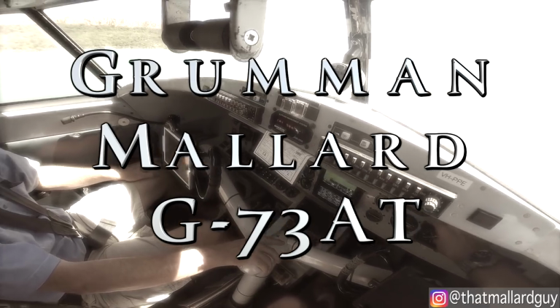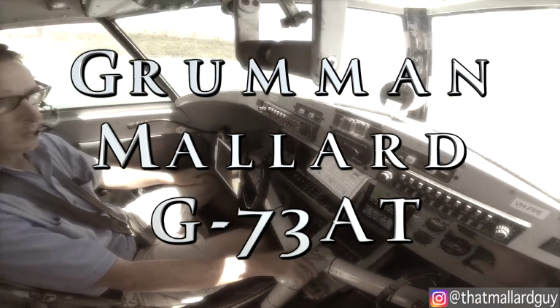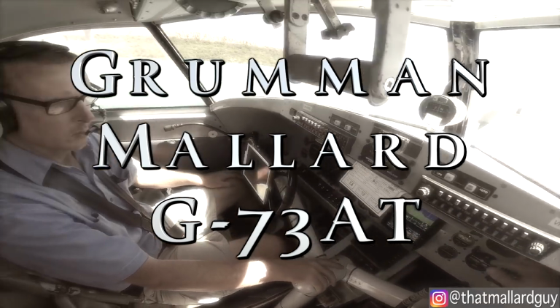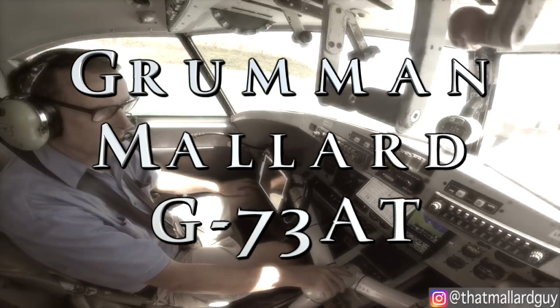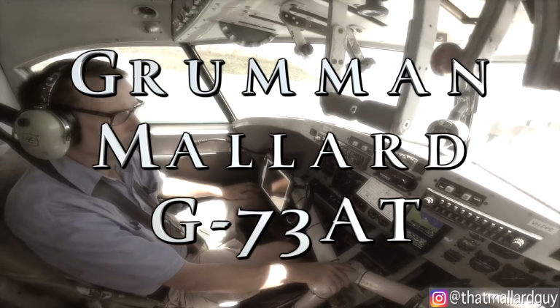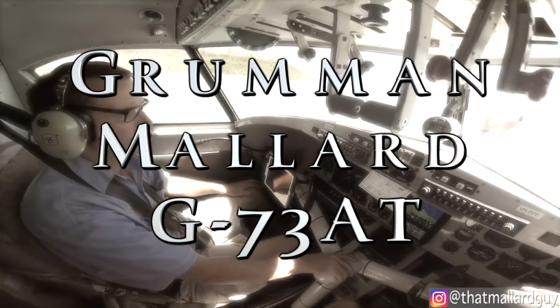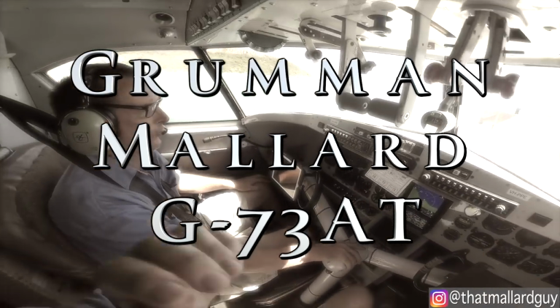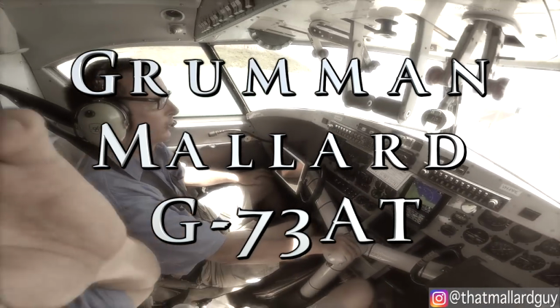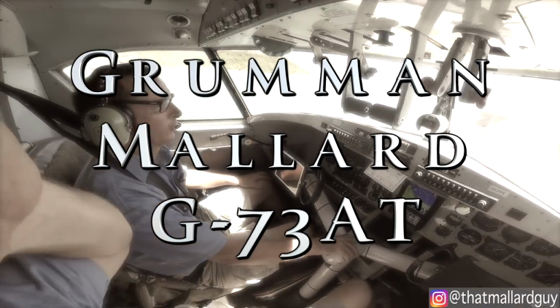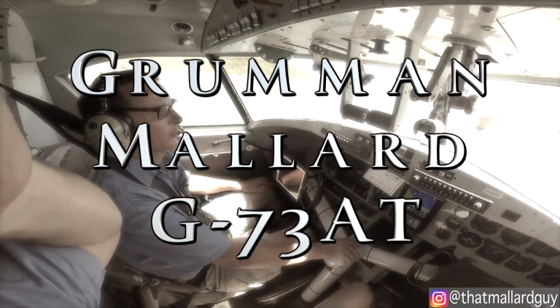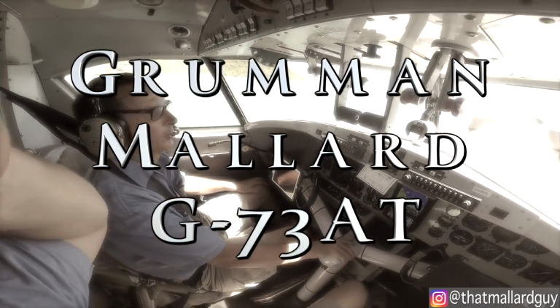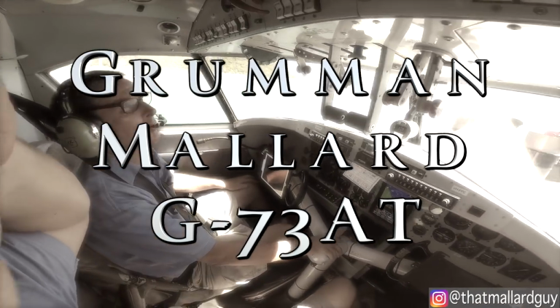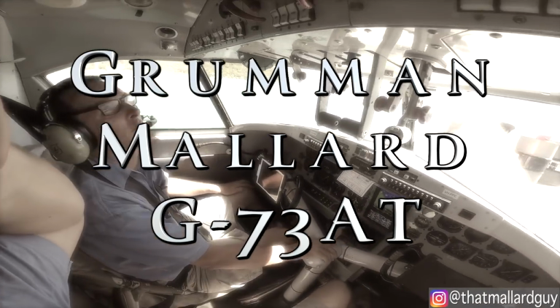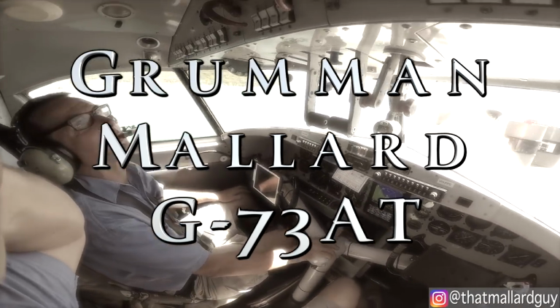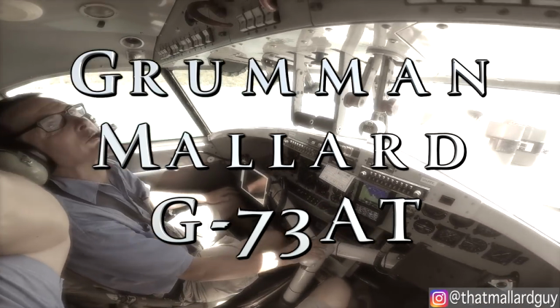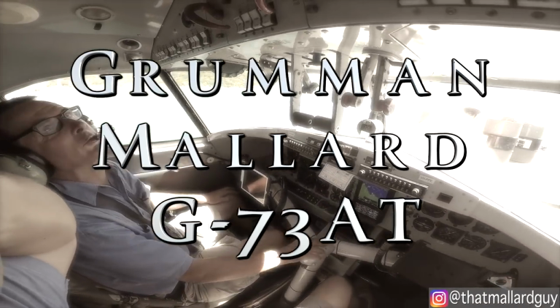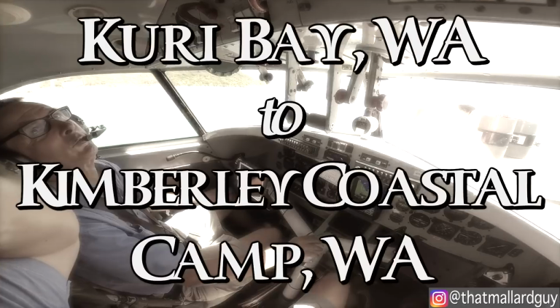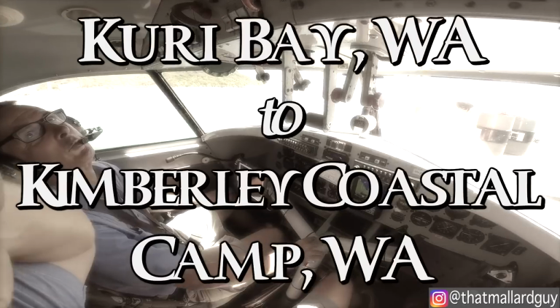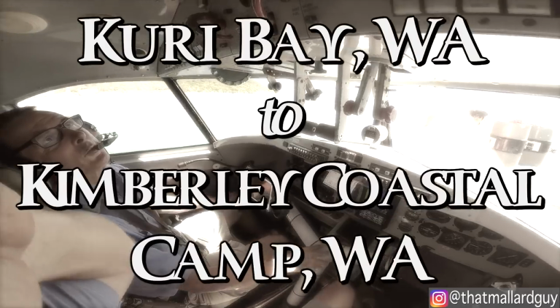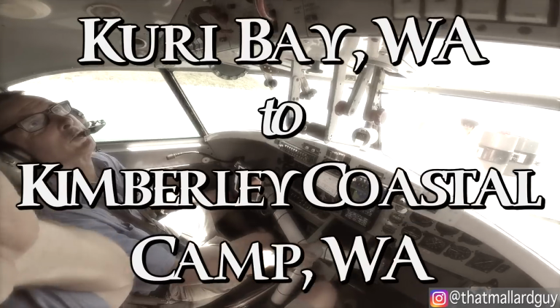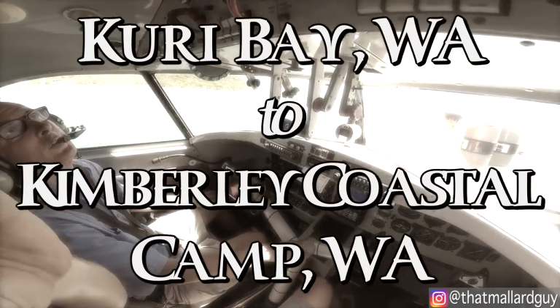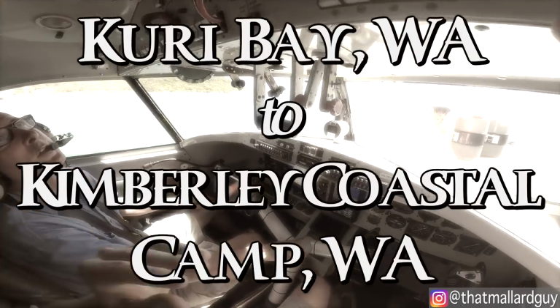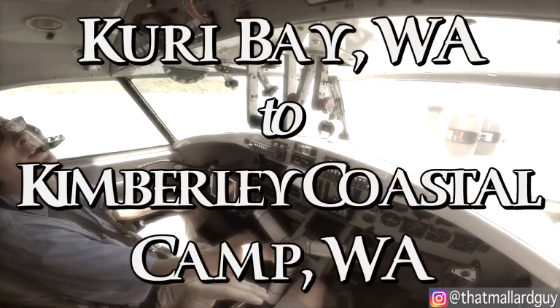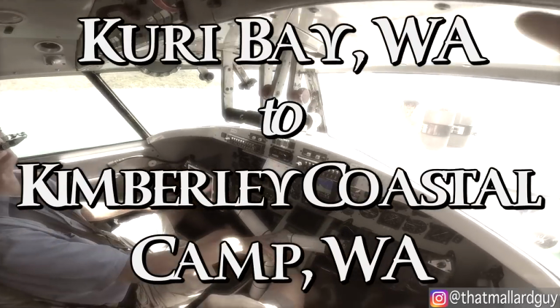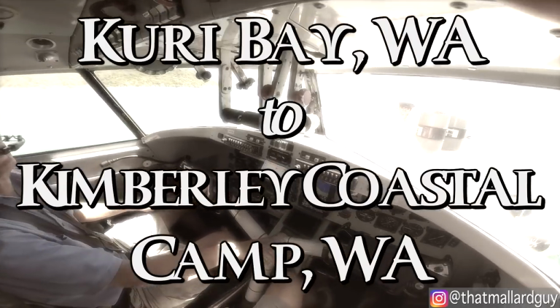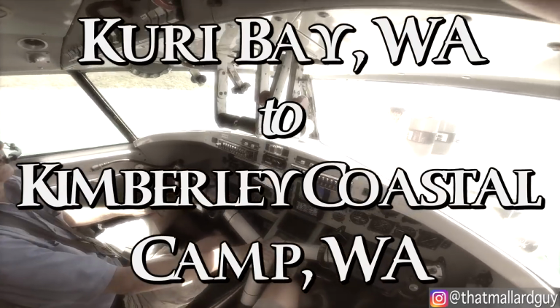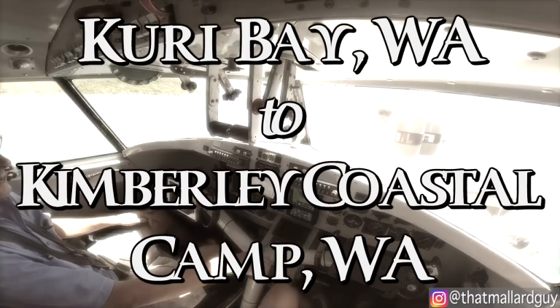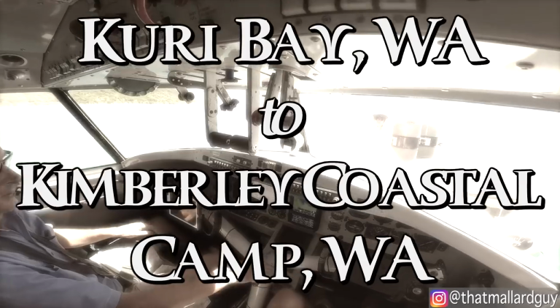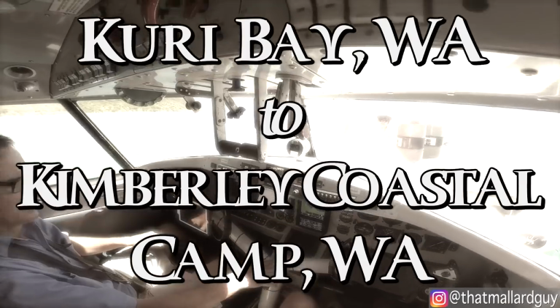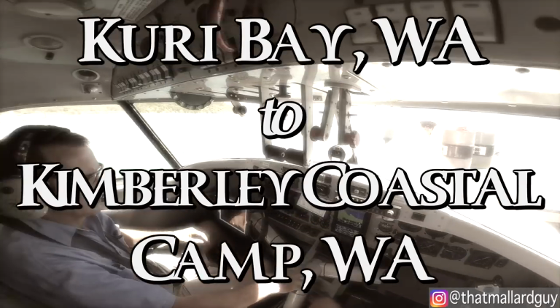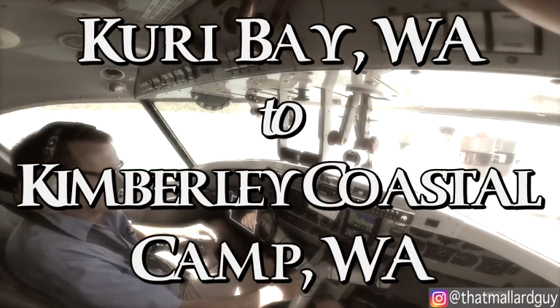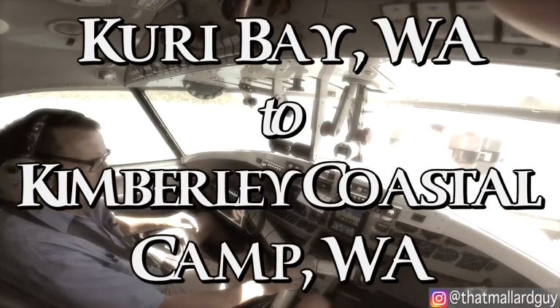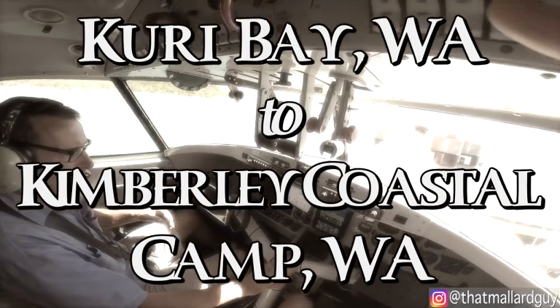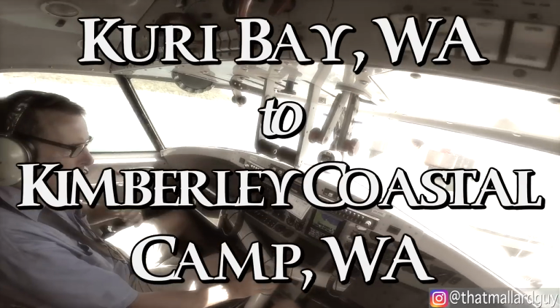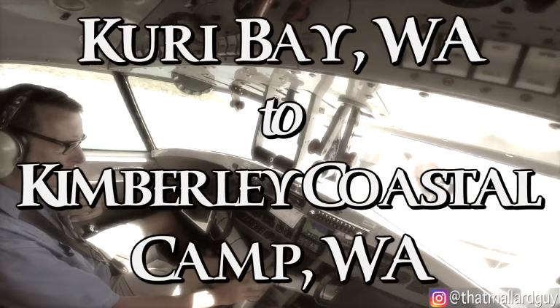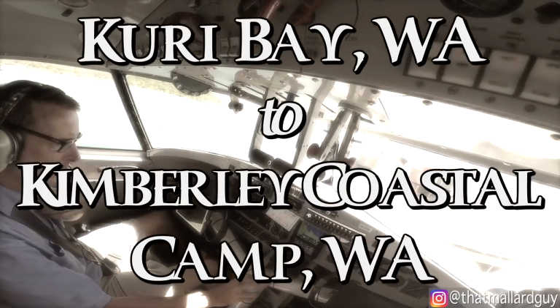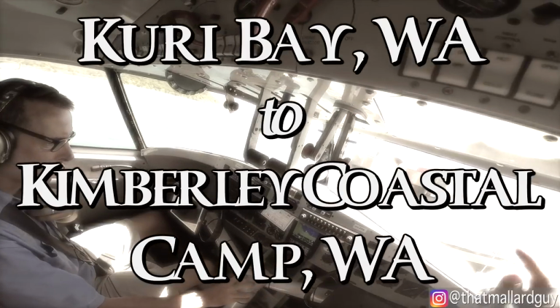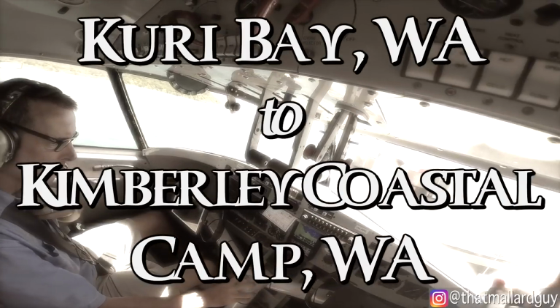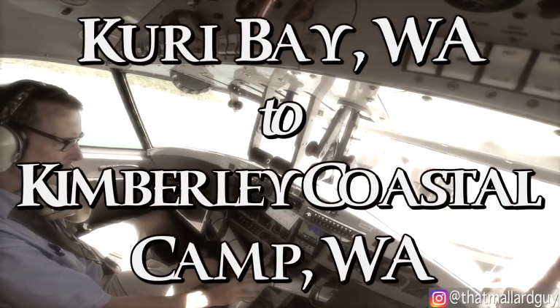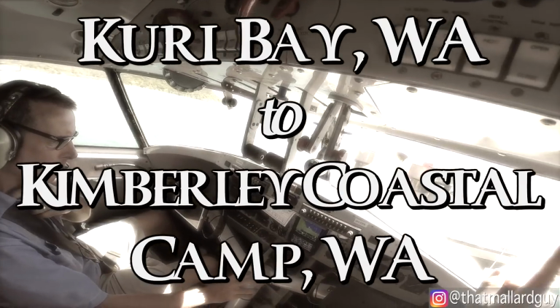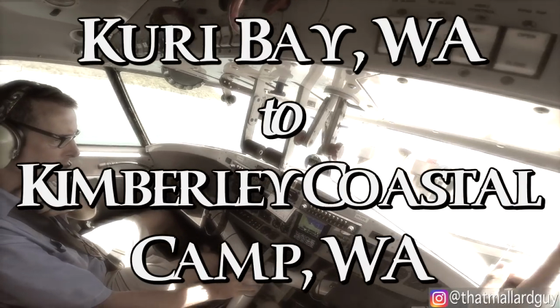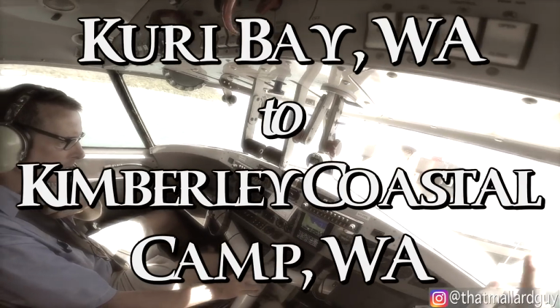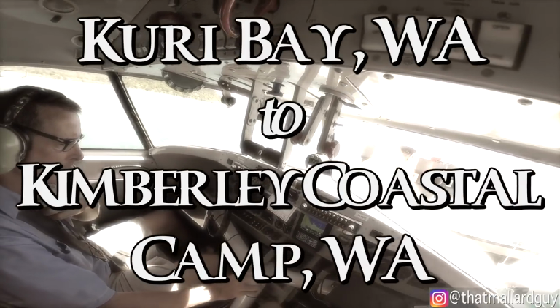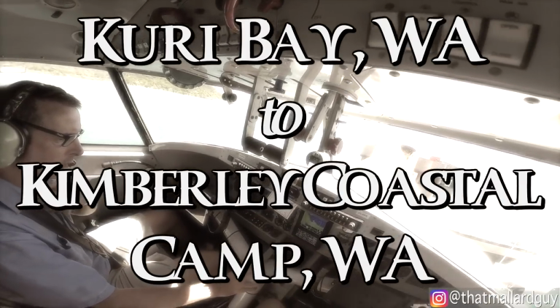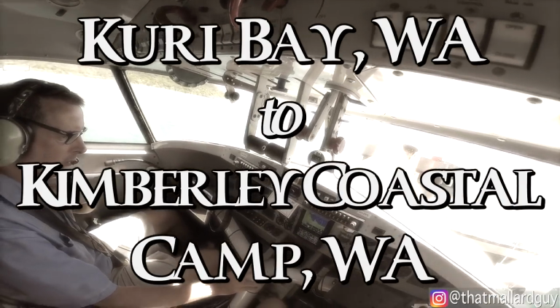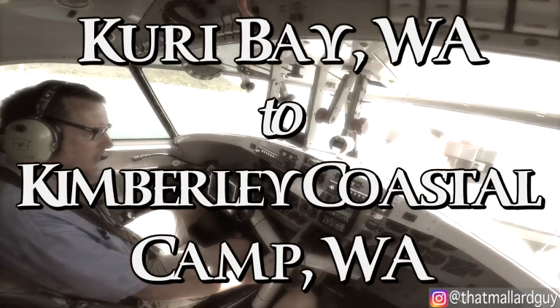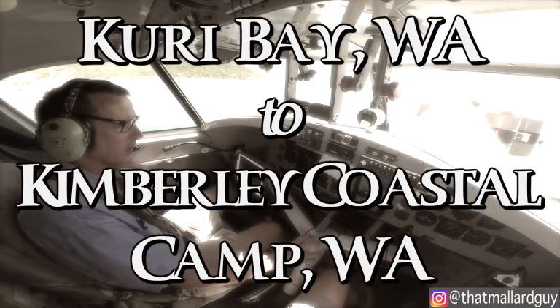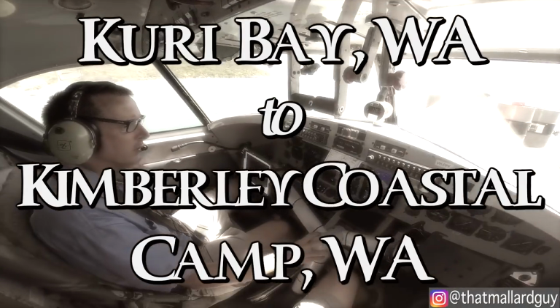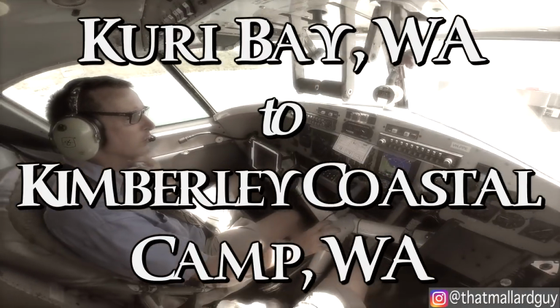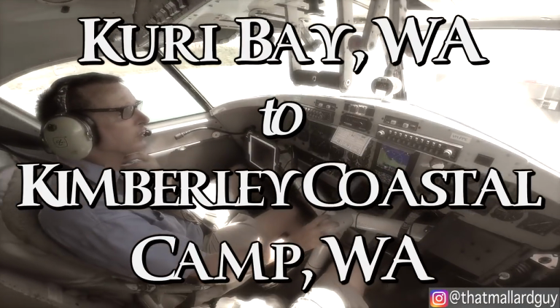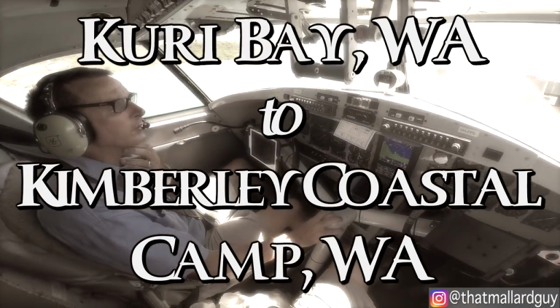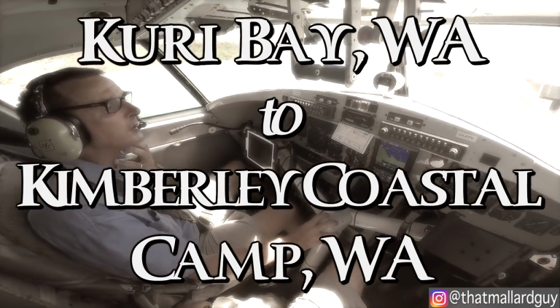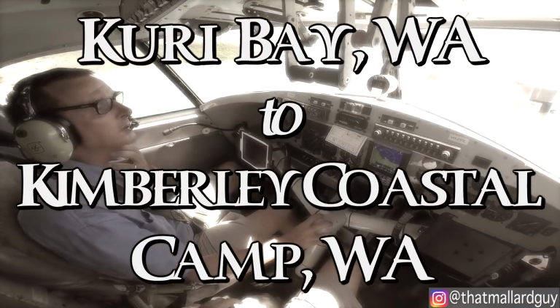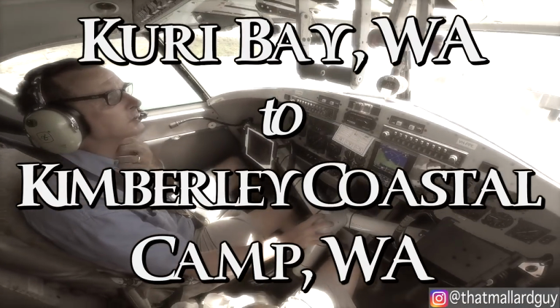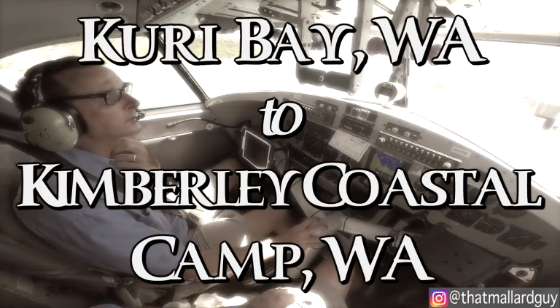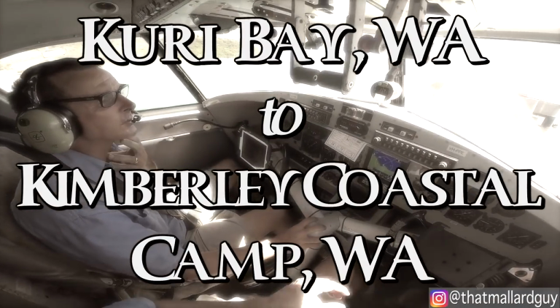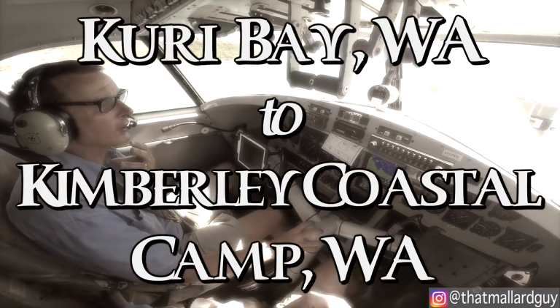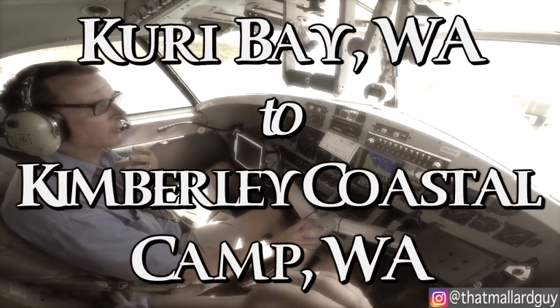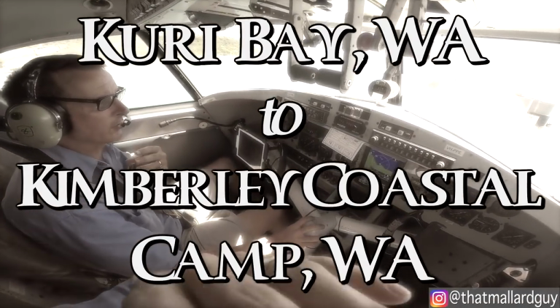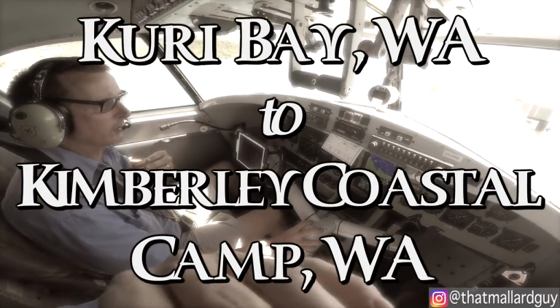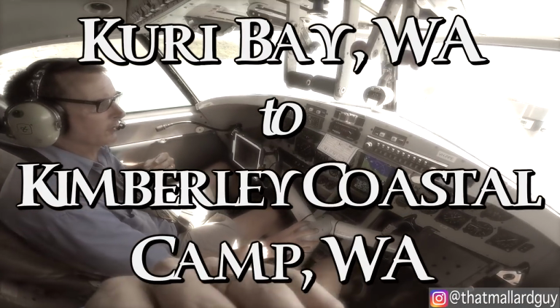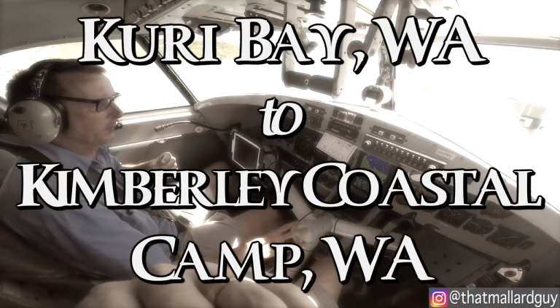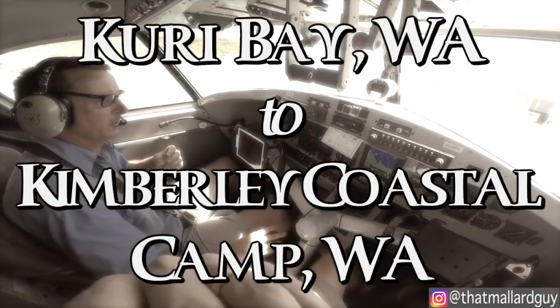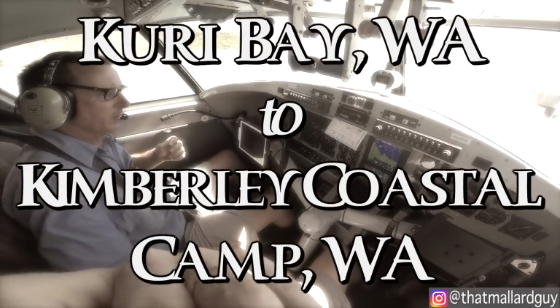All right, I'll just start the right-hand engine first. Roger. So when you're ready, let's go ahead with the start checklist please.